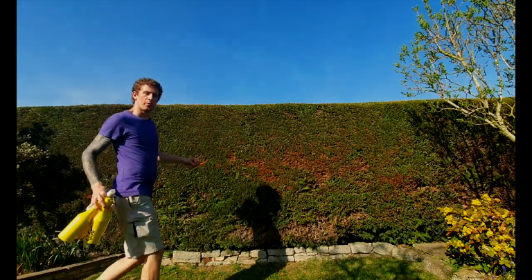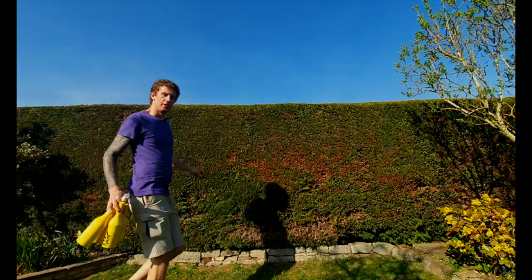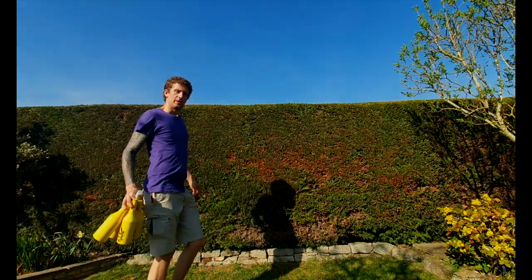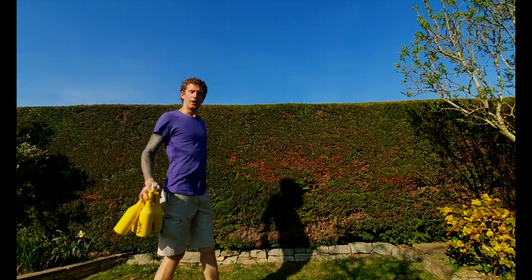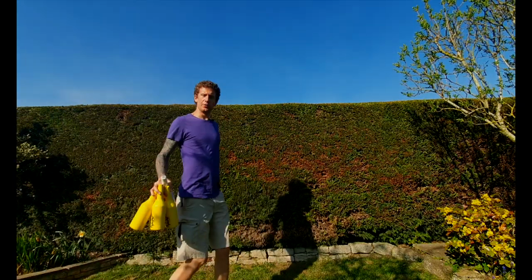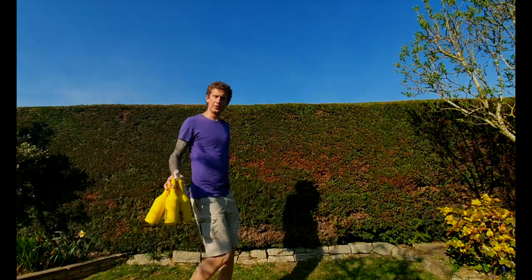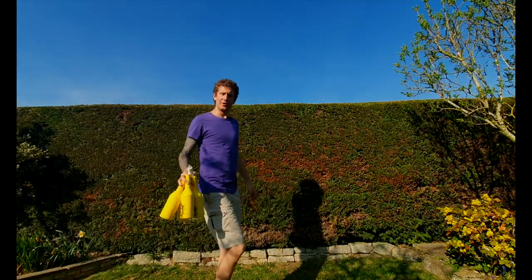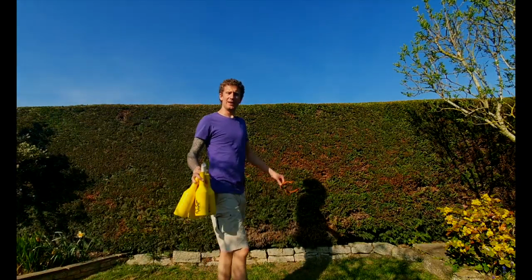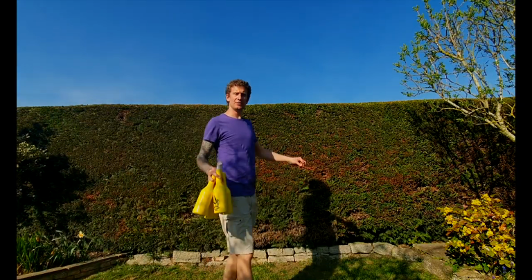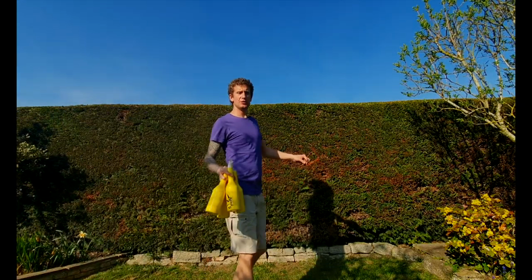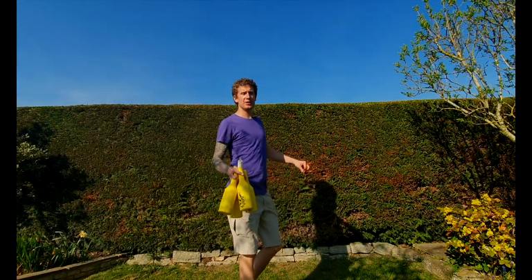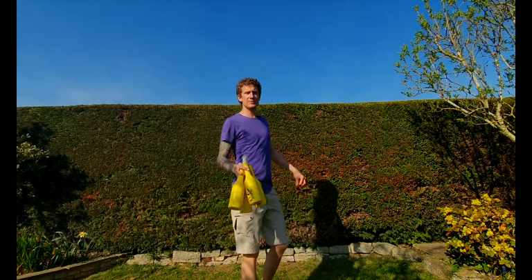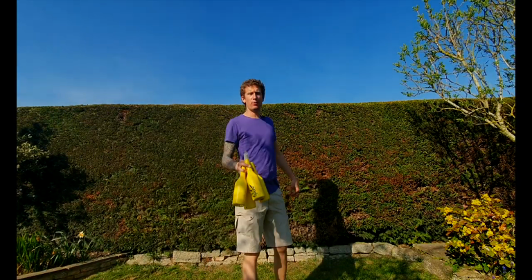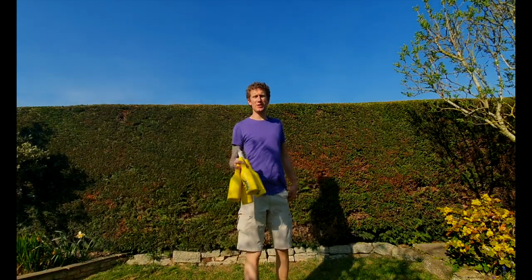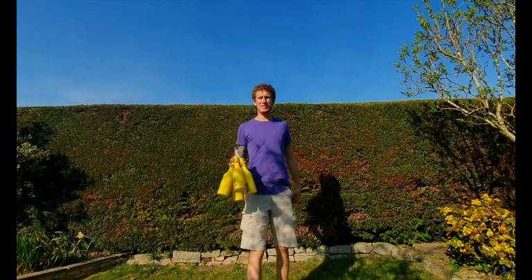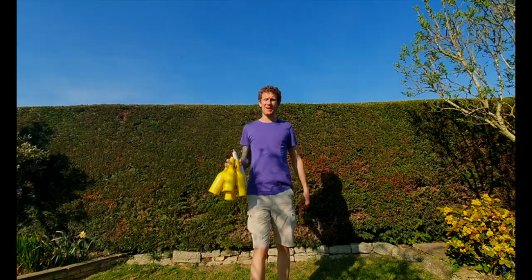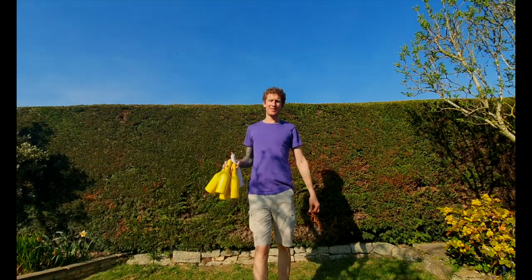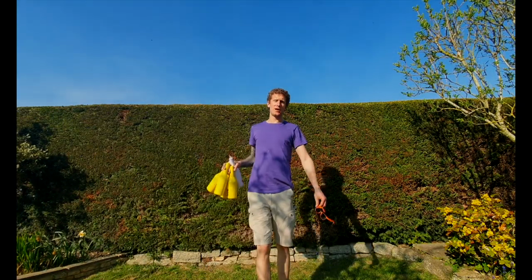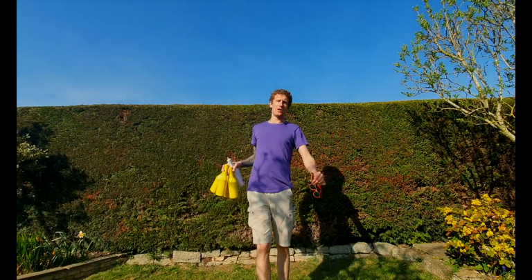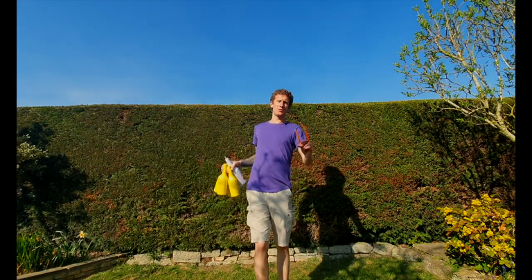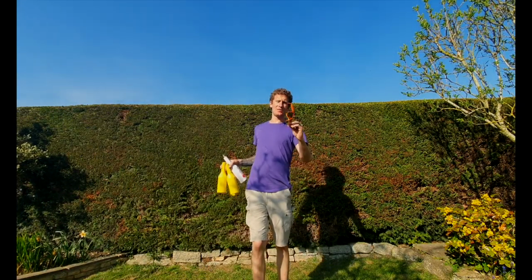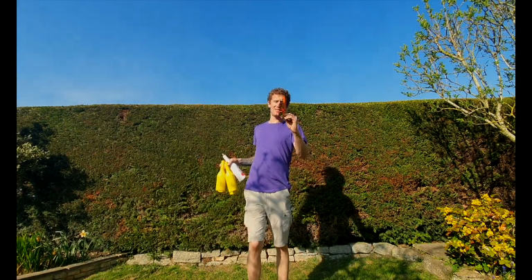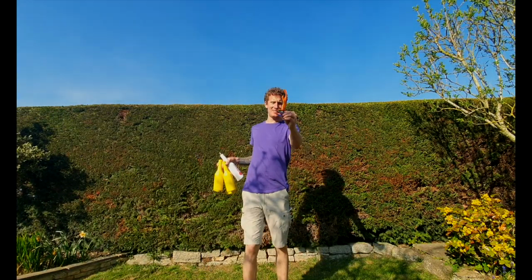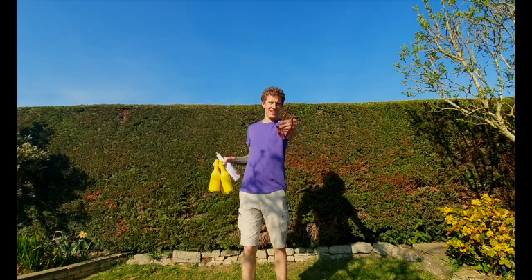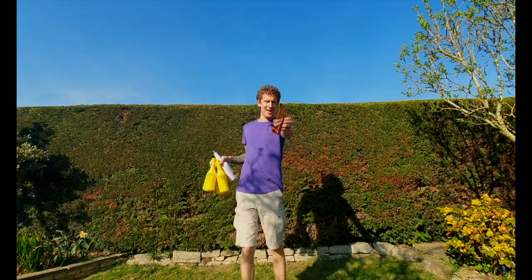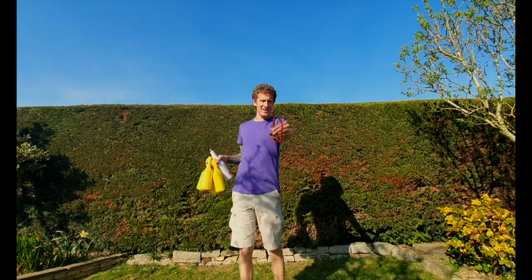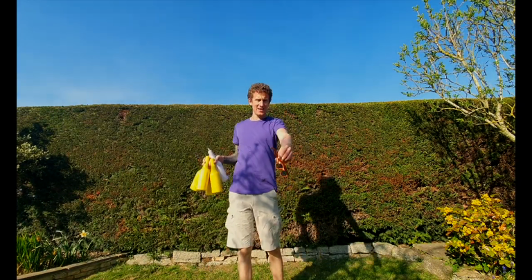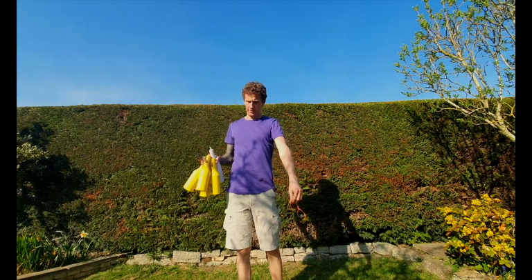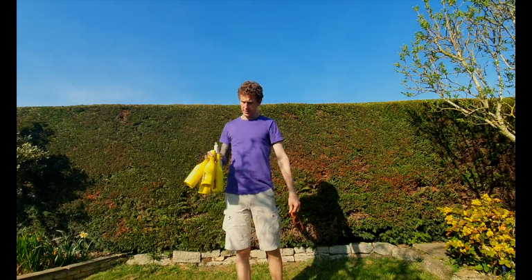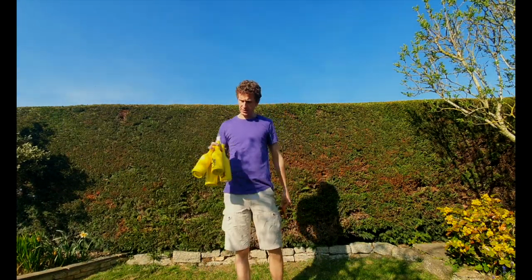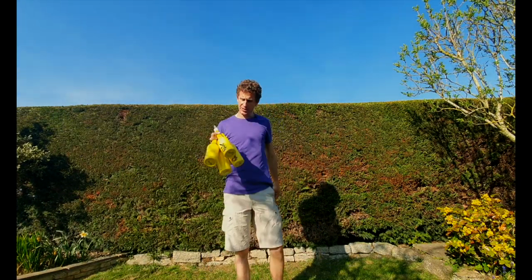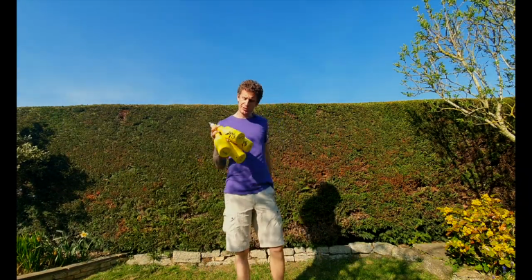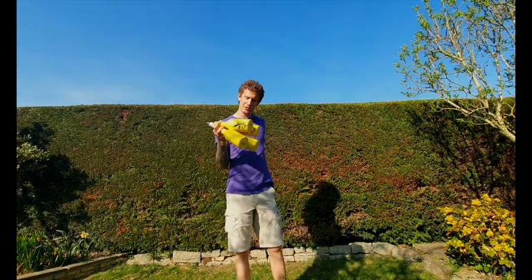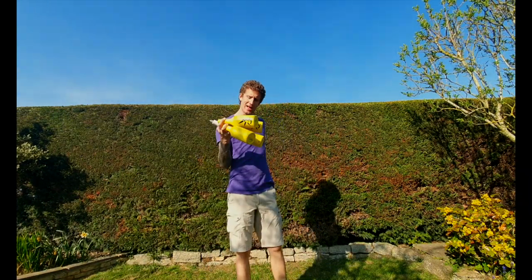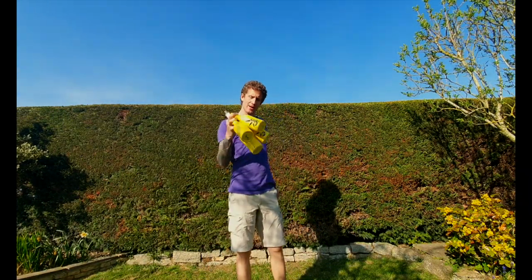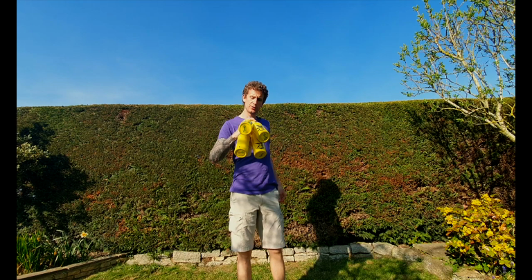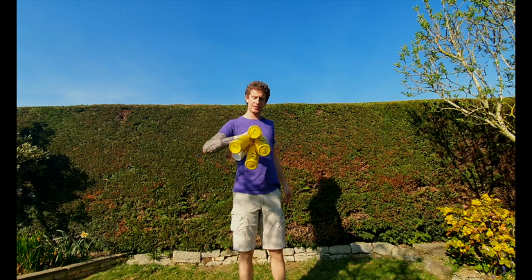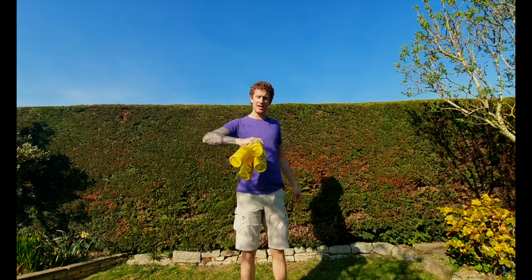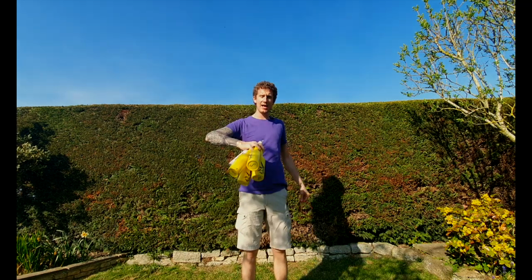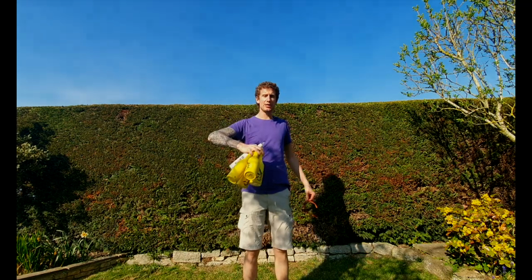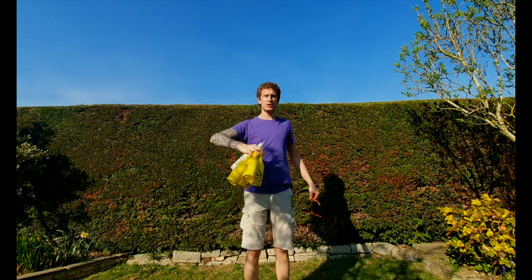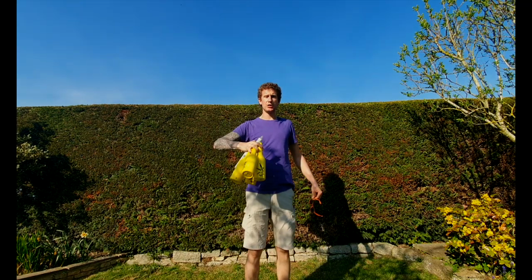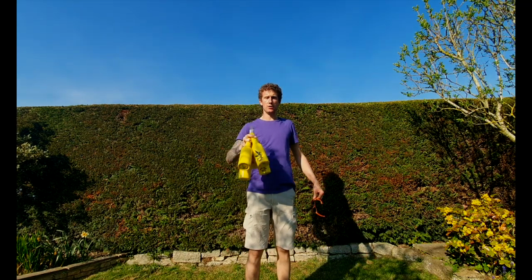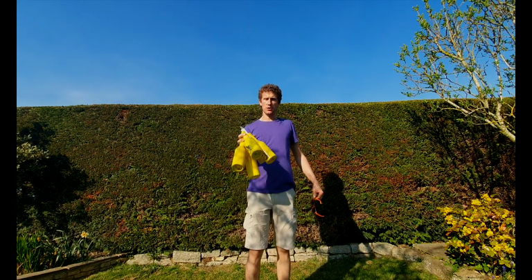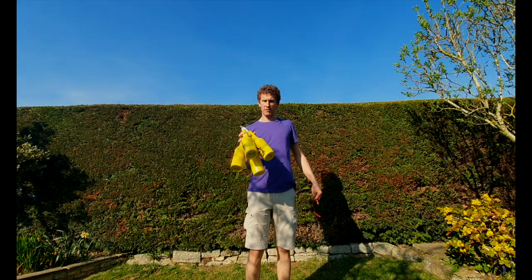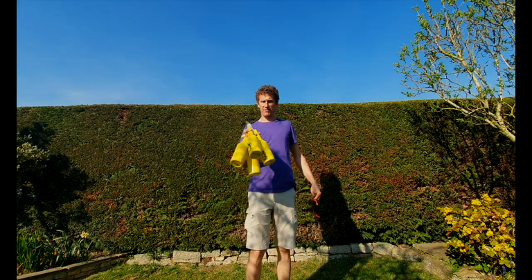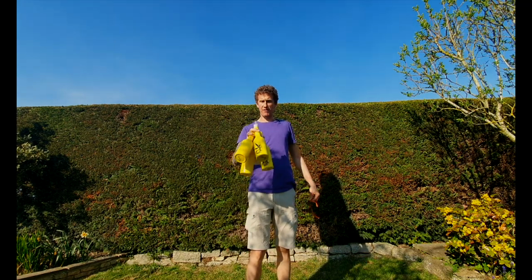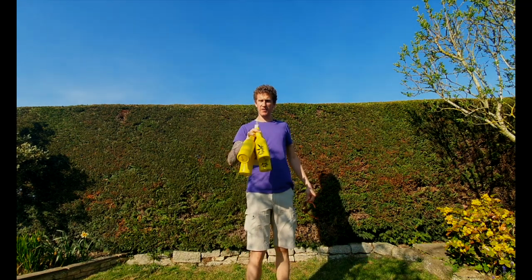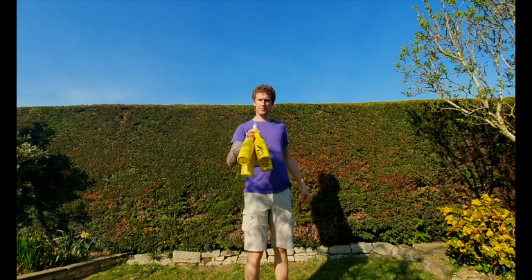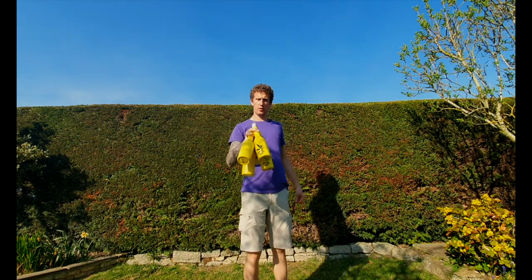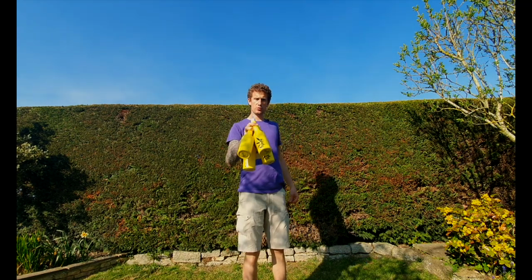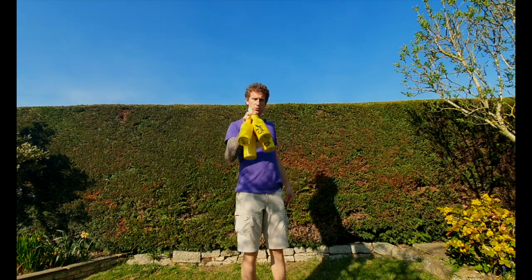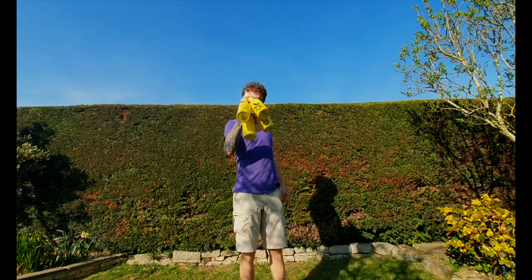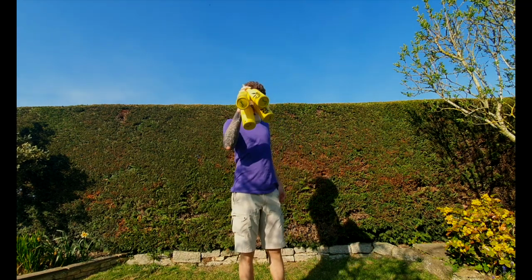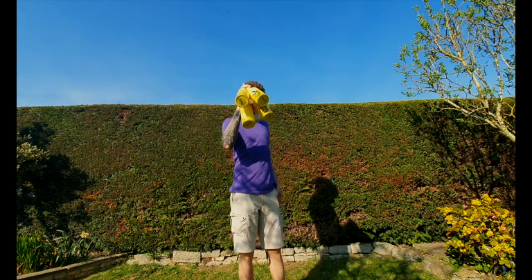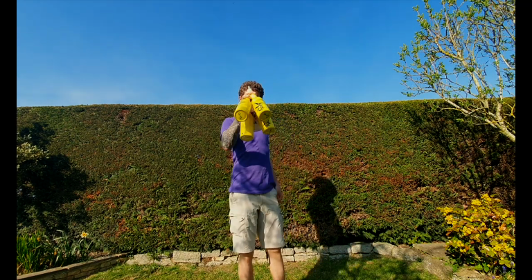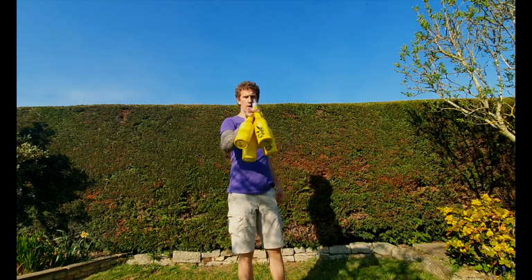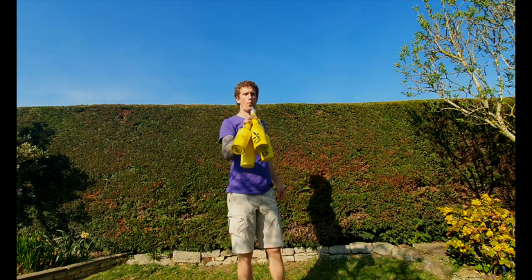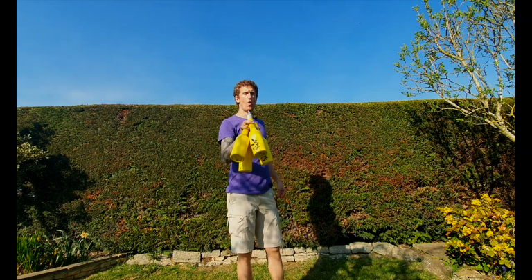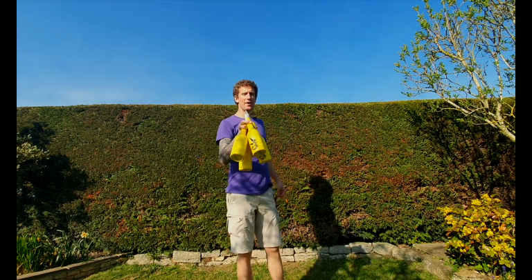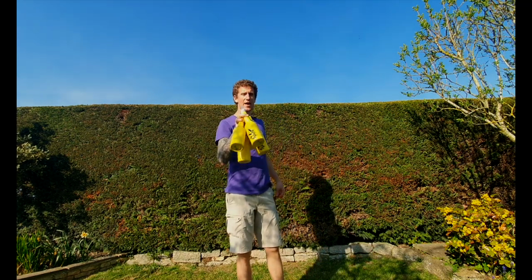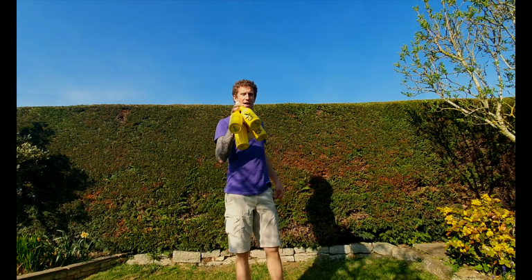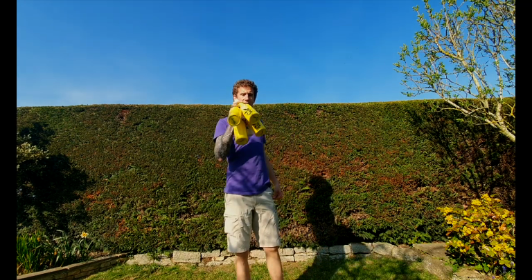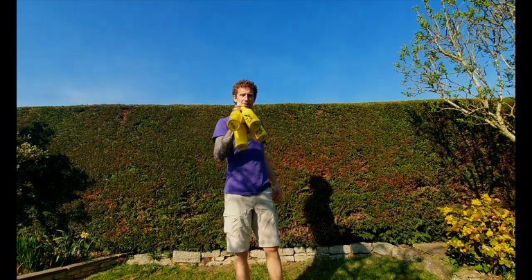How we doing ladies and gents, boys and girls? Today I'm going to teach you how to catch five bottles in one hand.